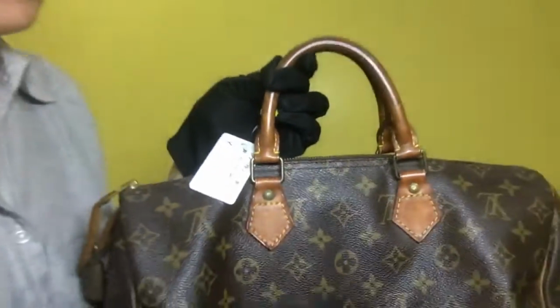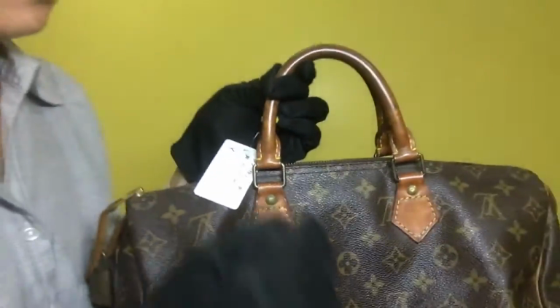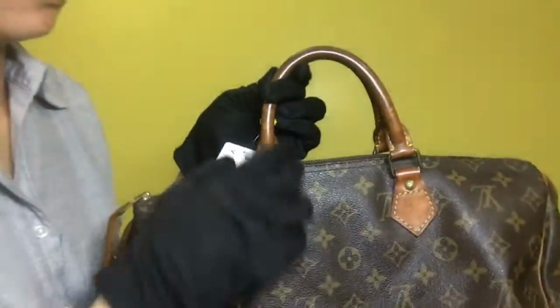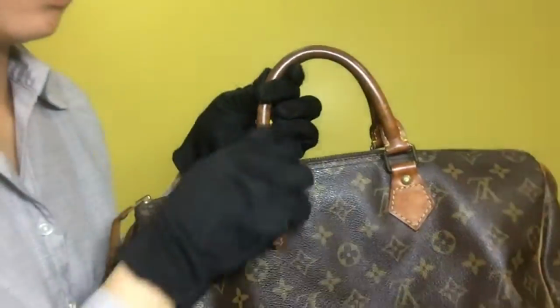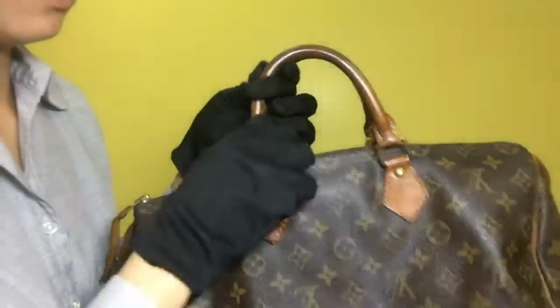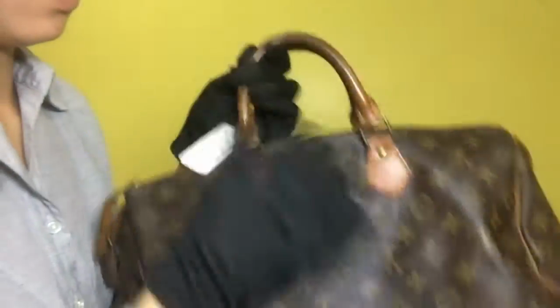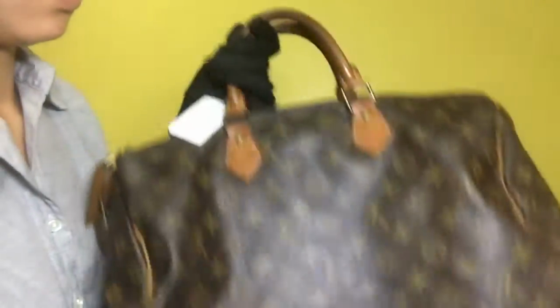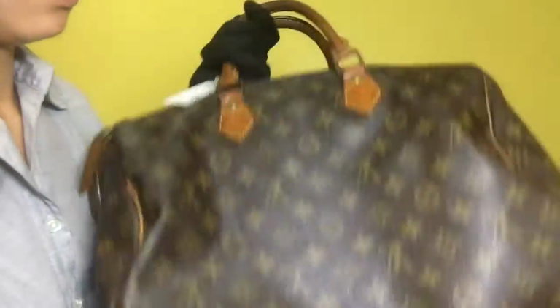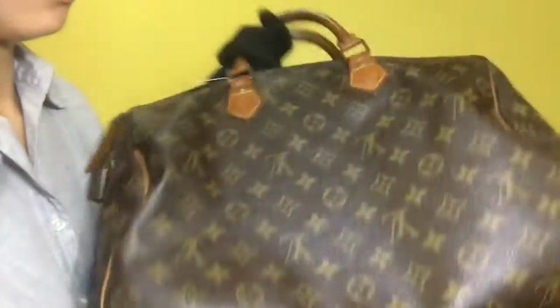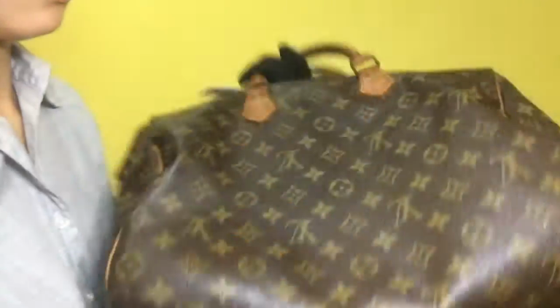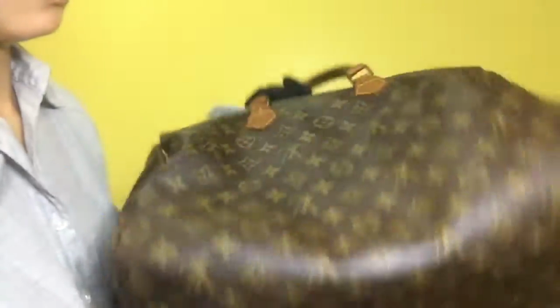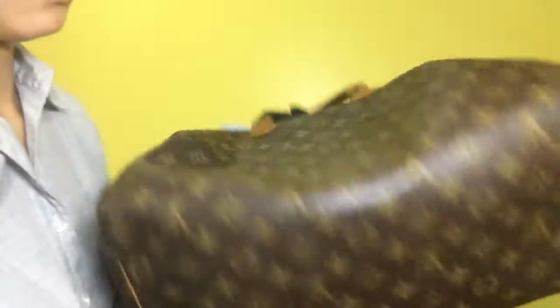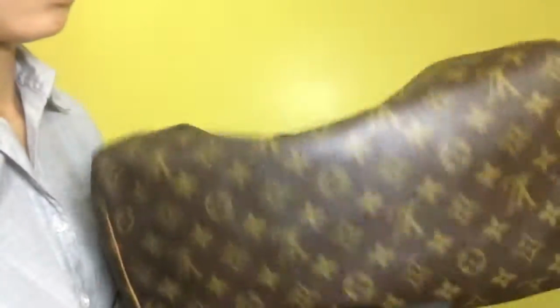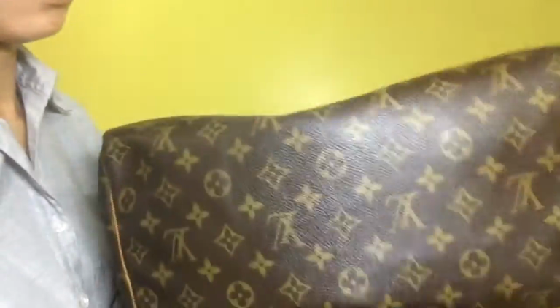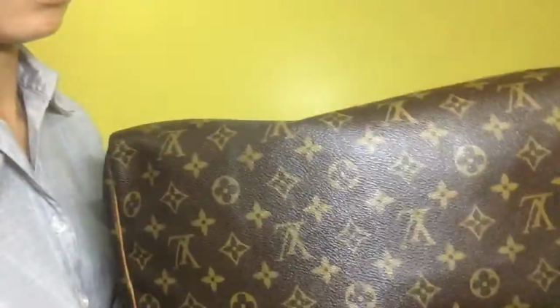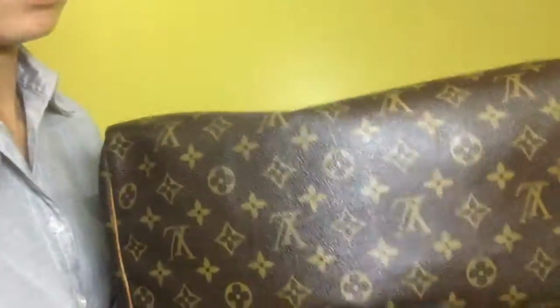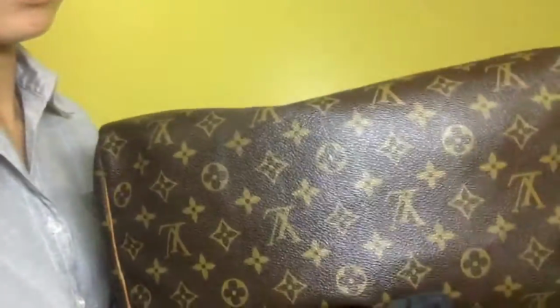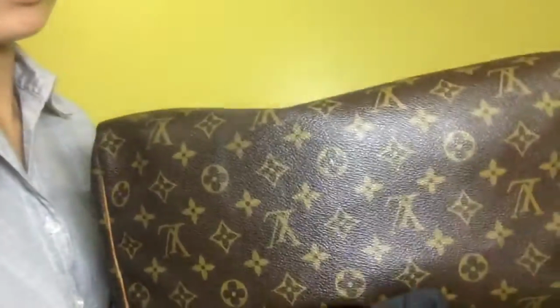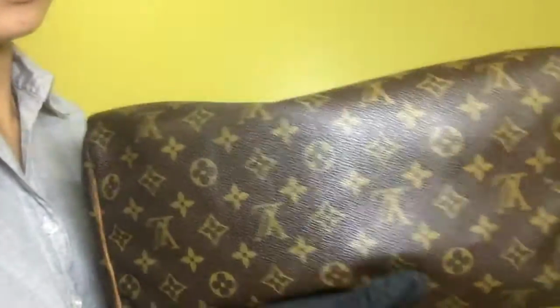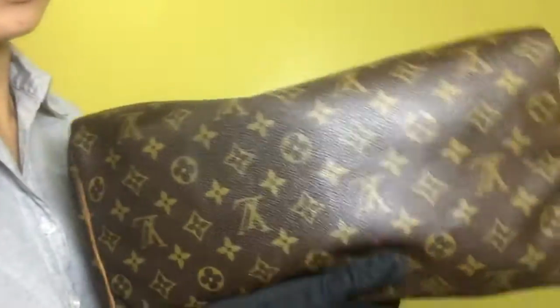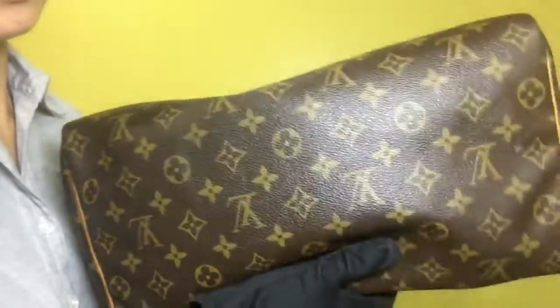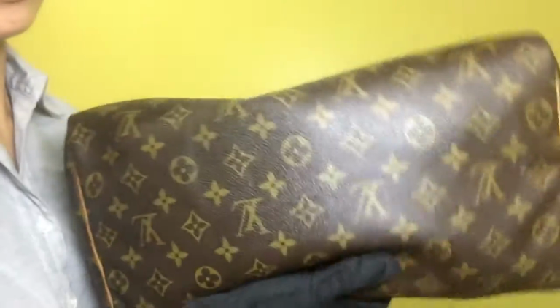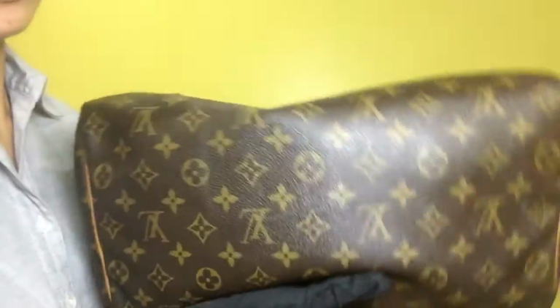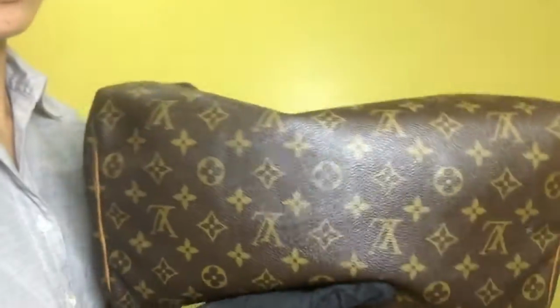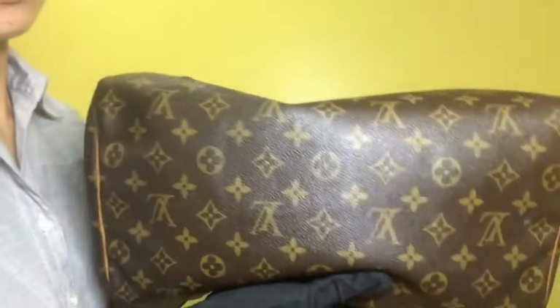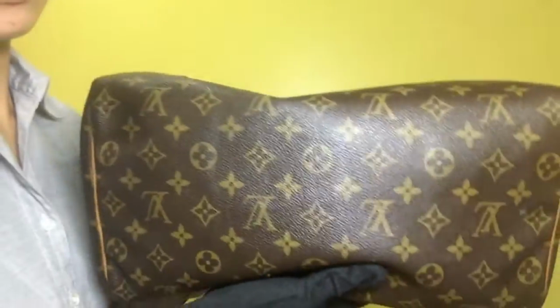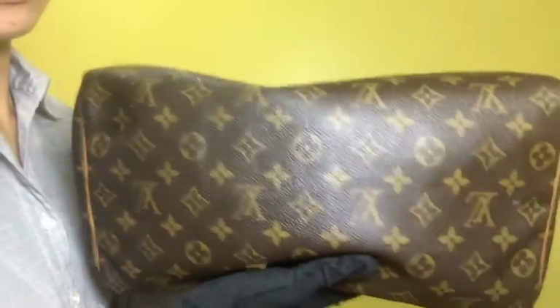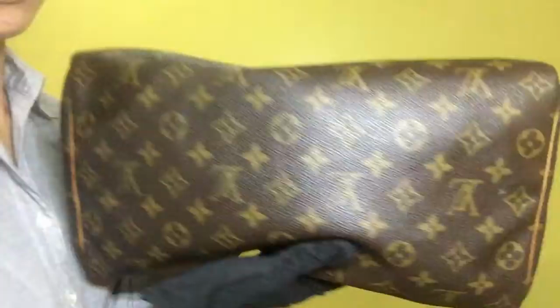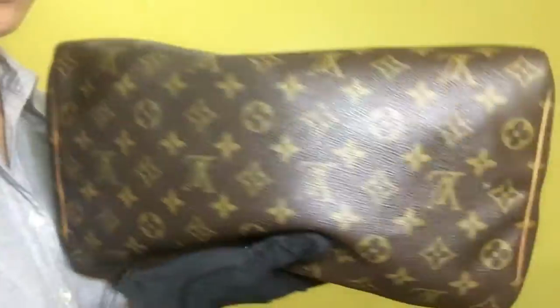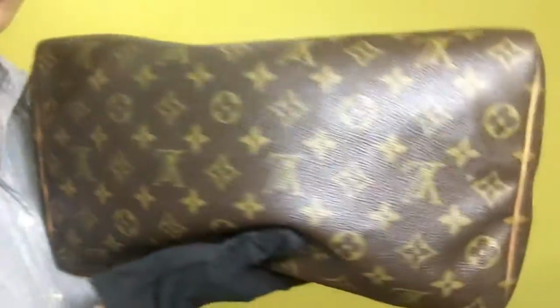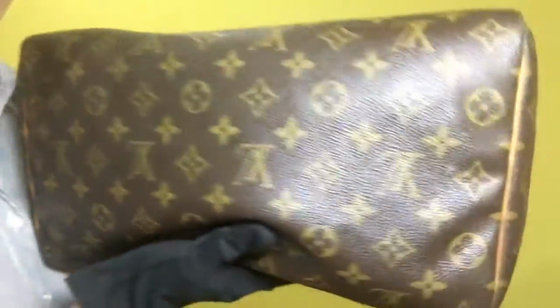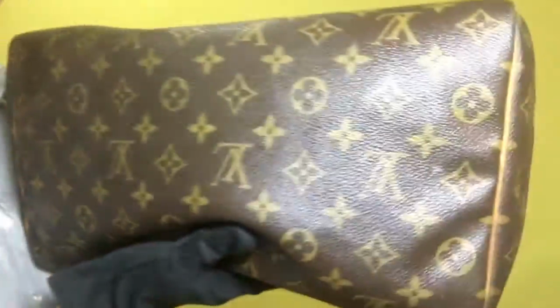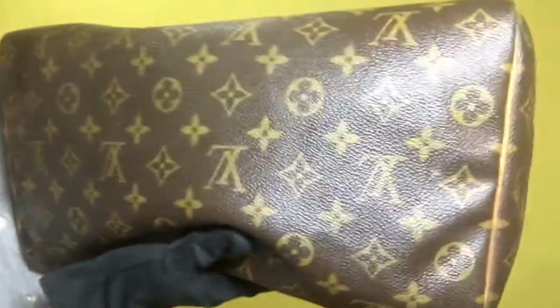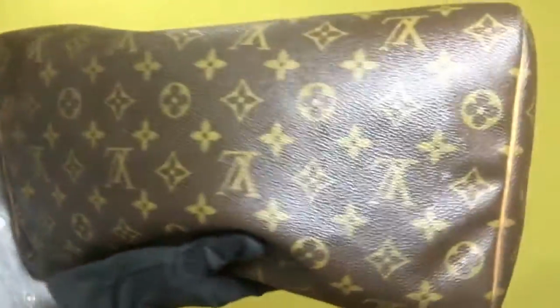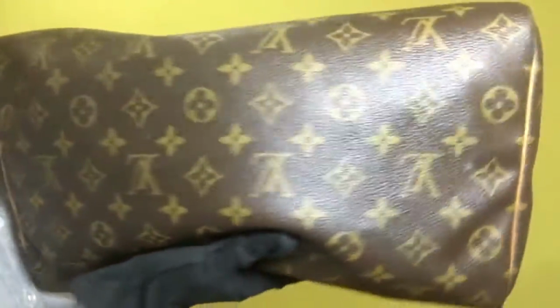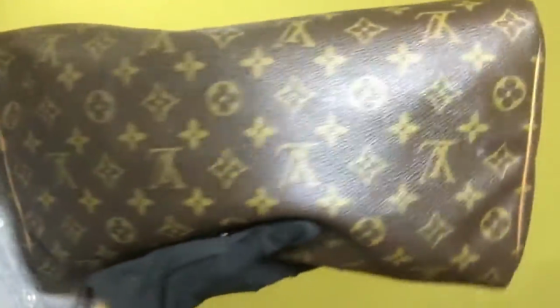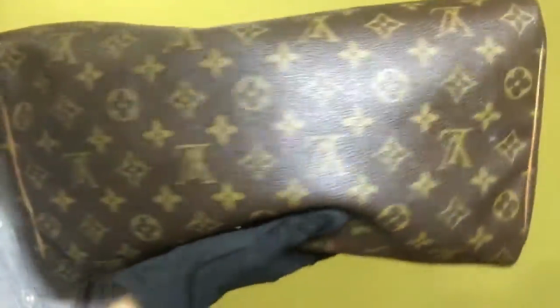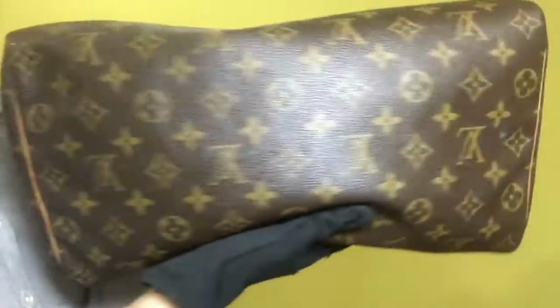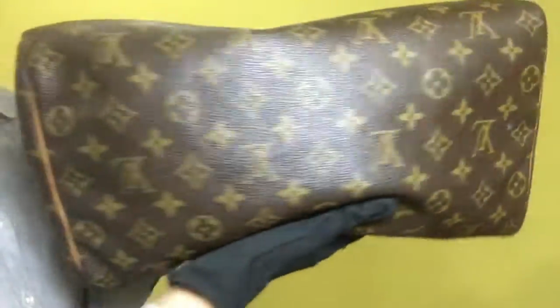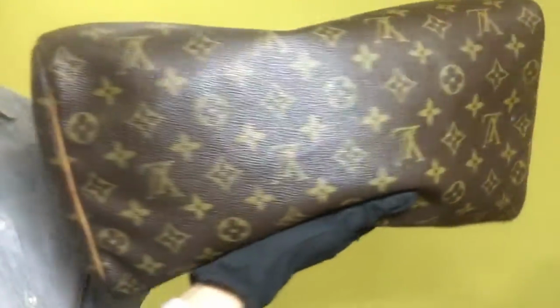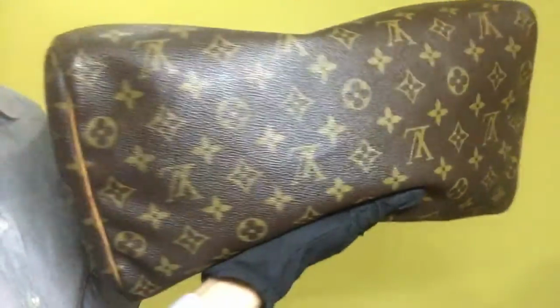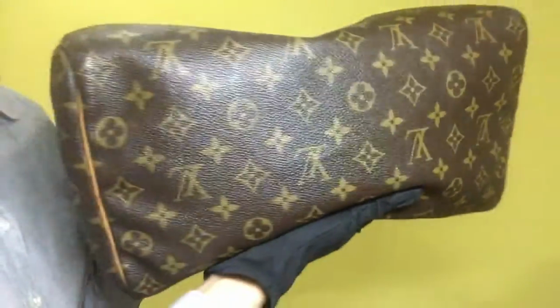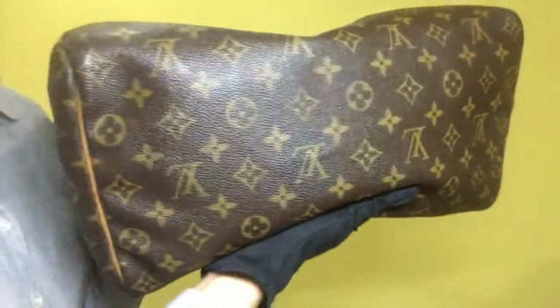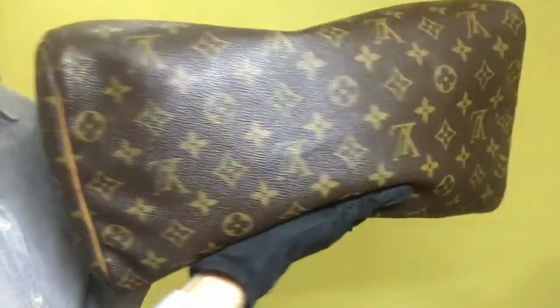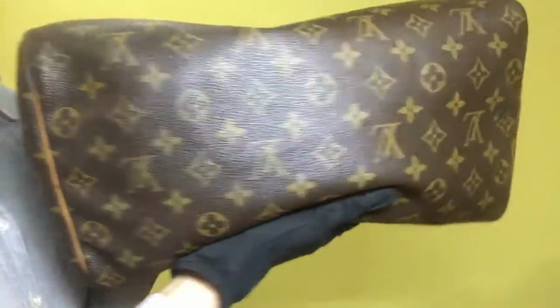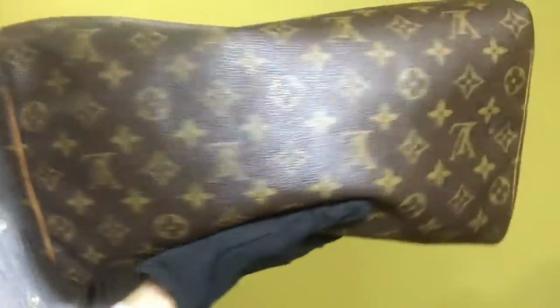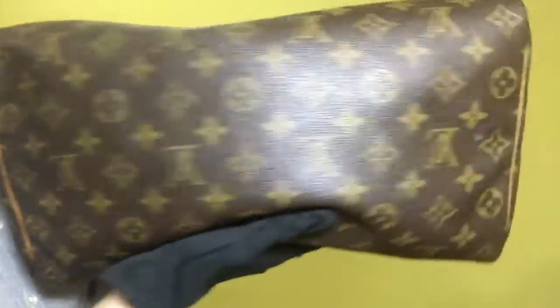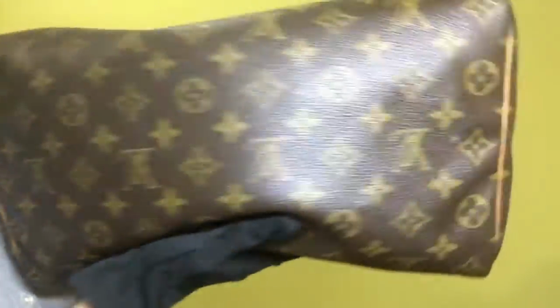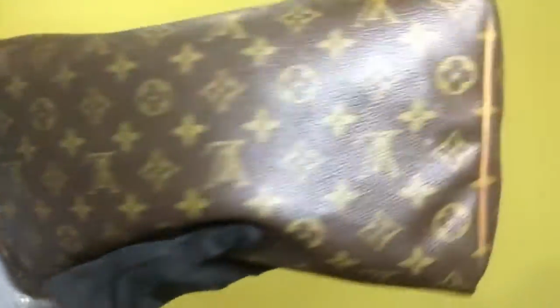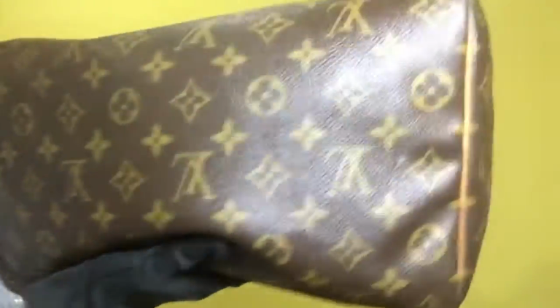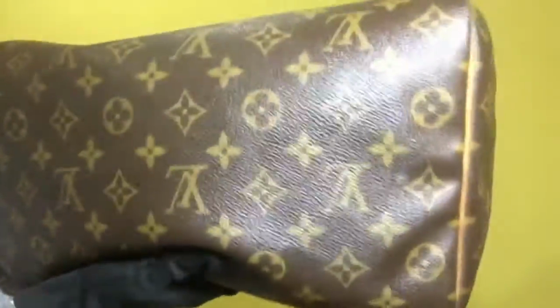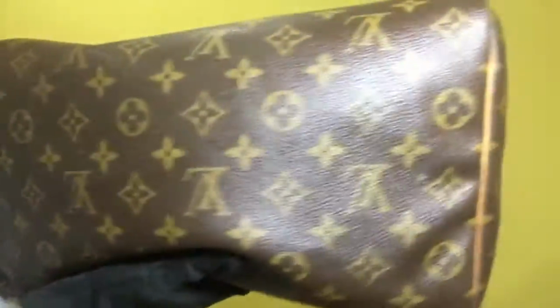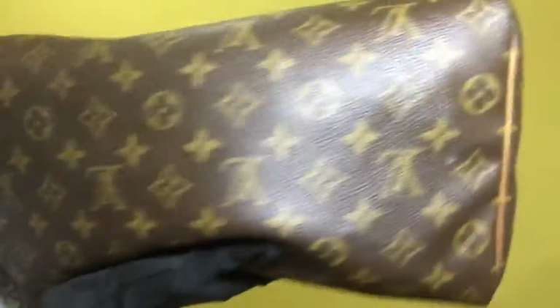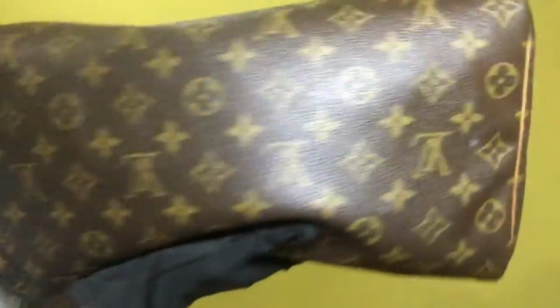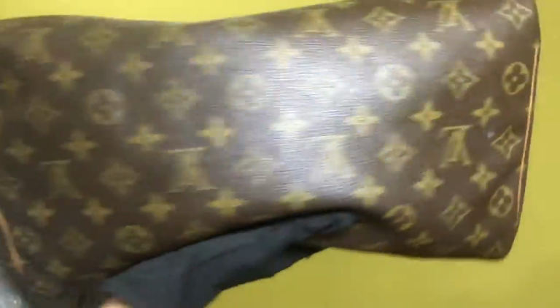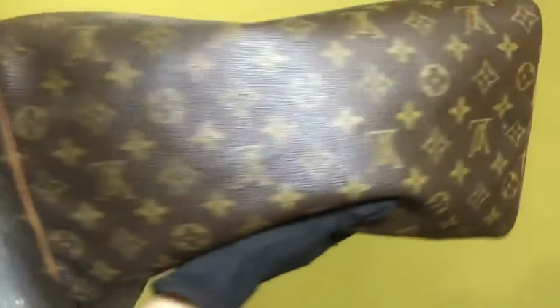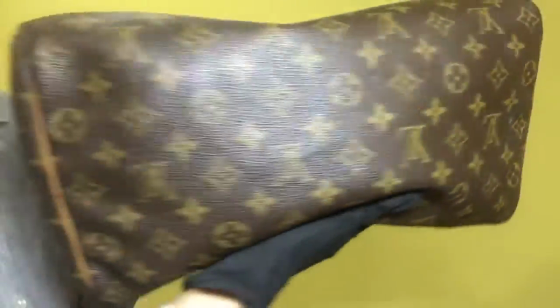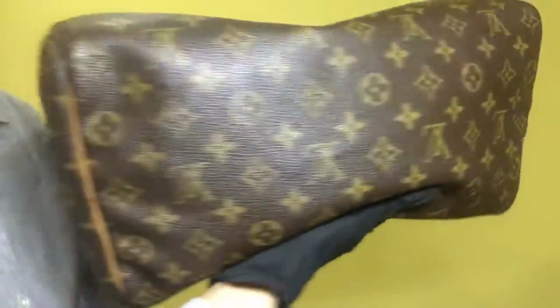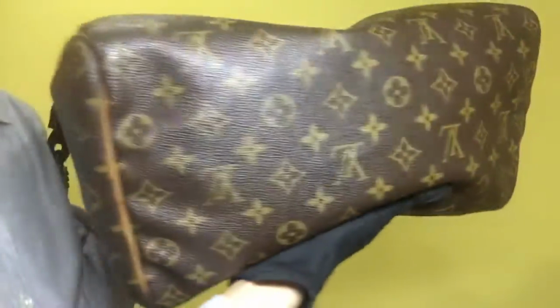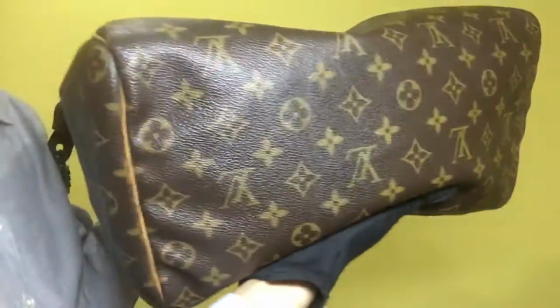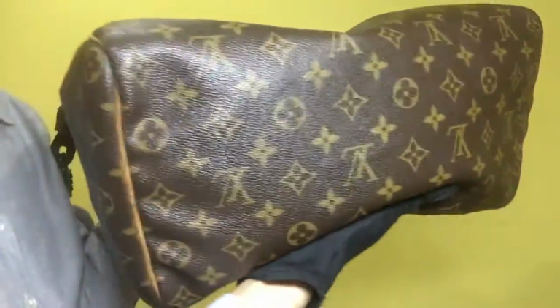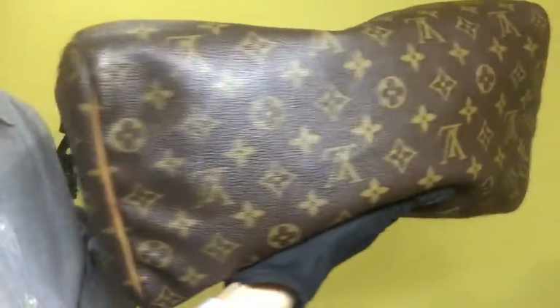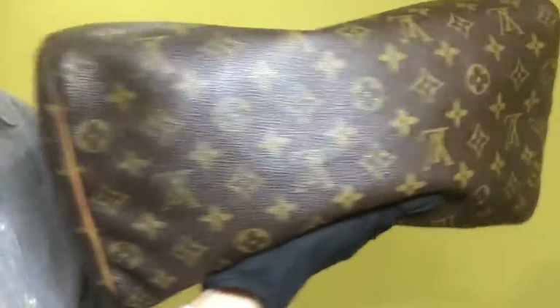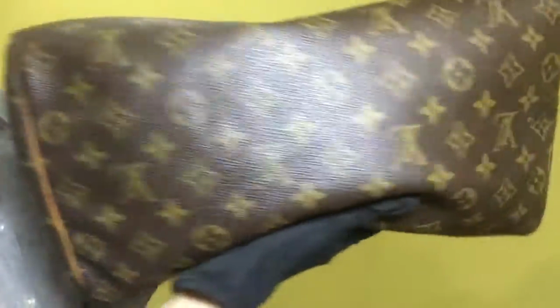For the bottom portion, the monogram leather is also clean and doesn't have any signs of fading.